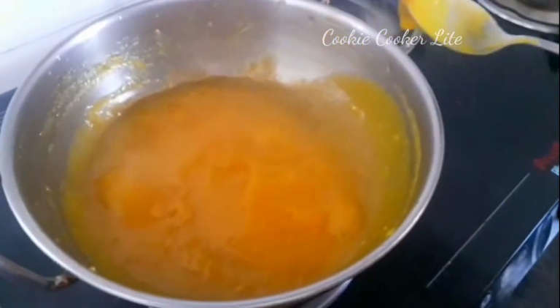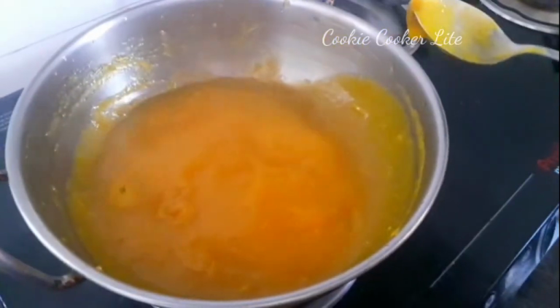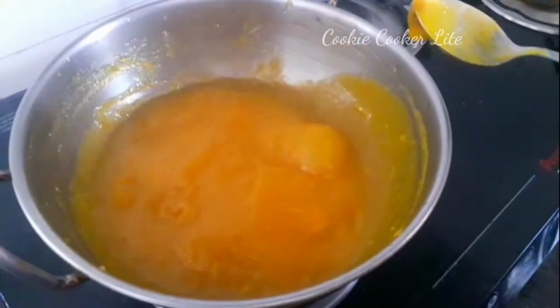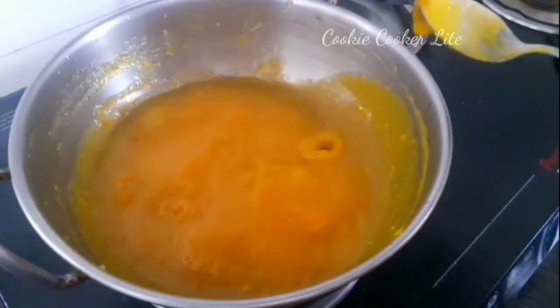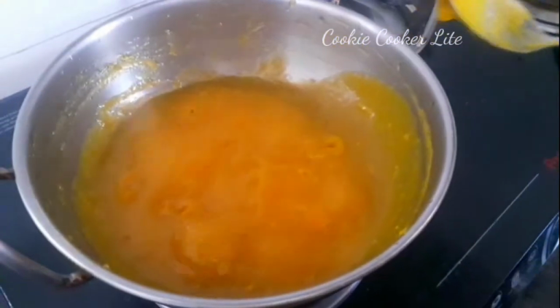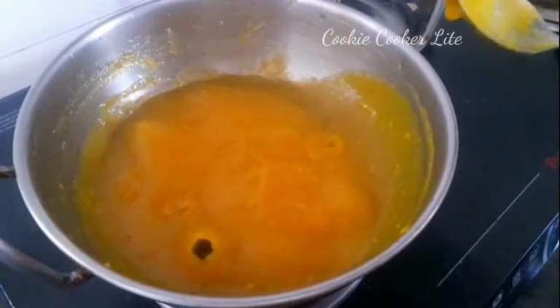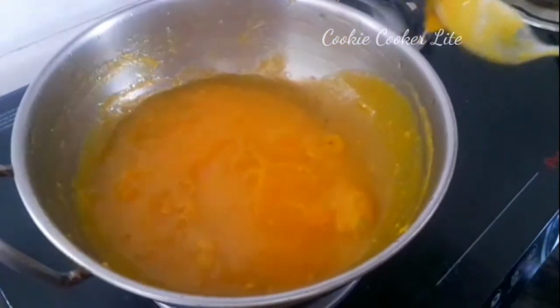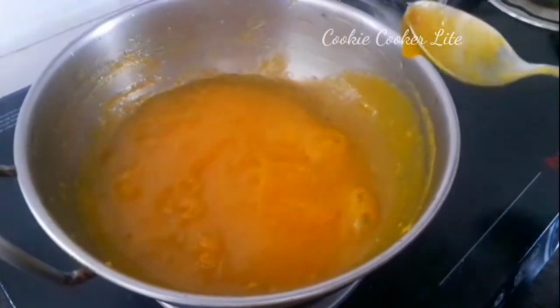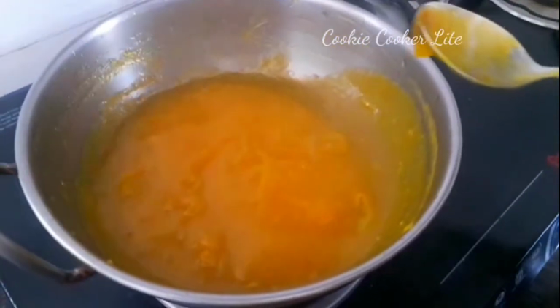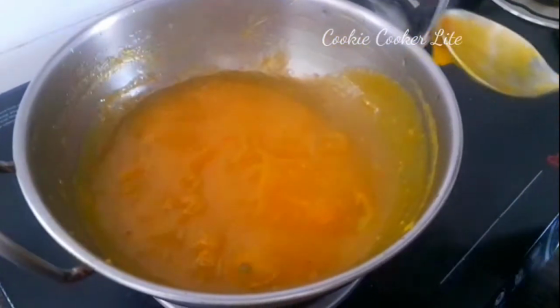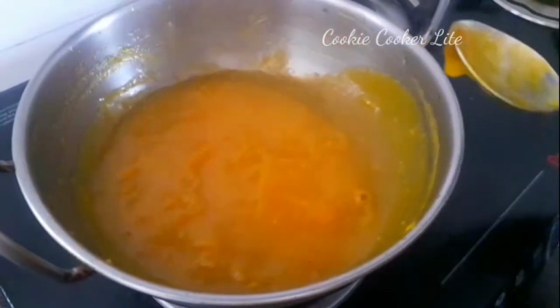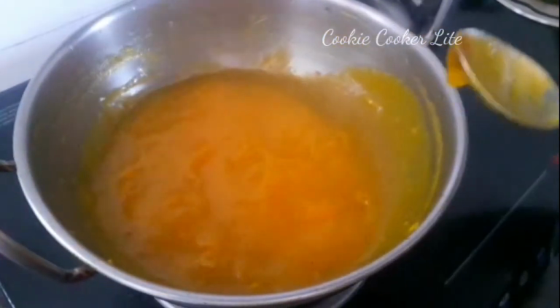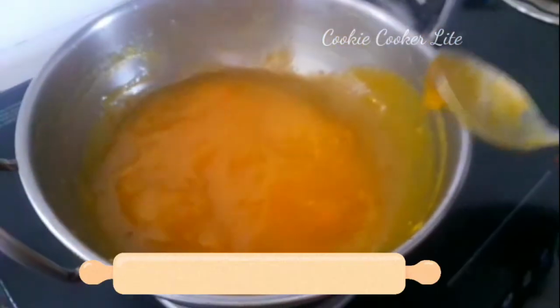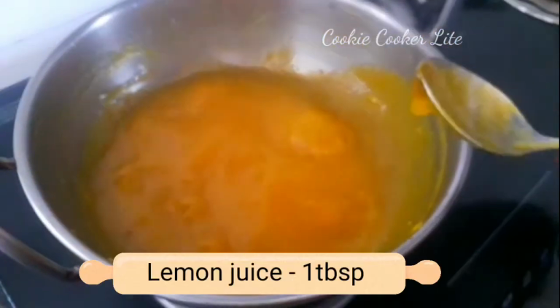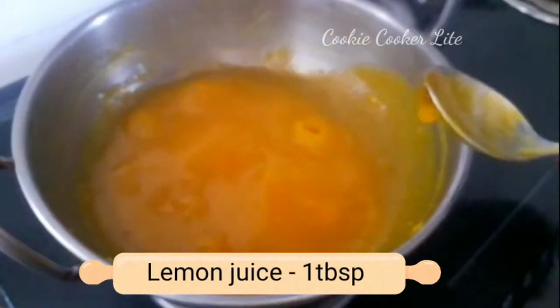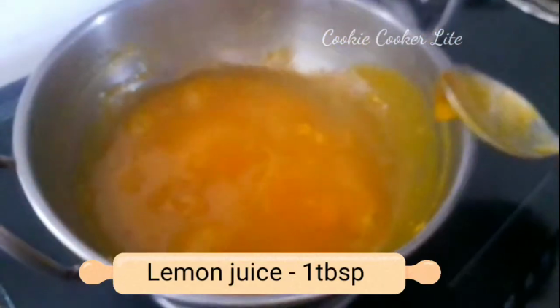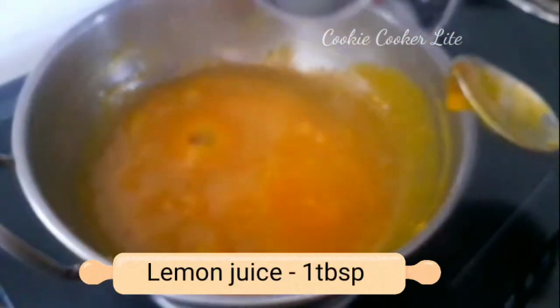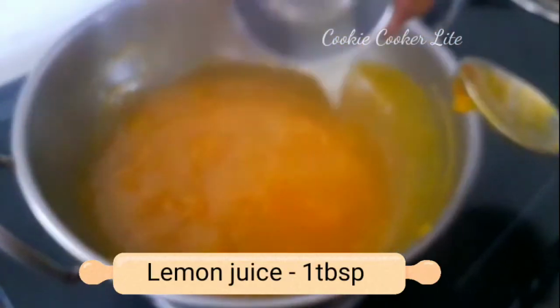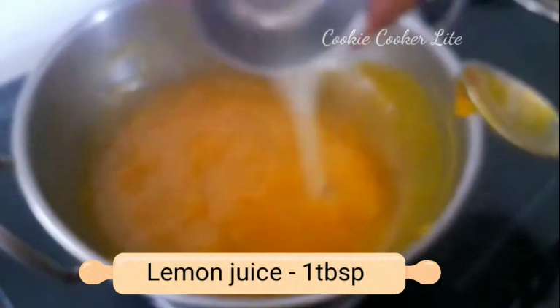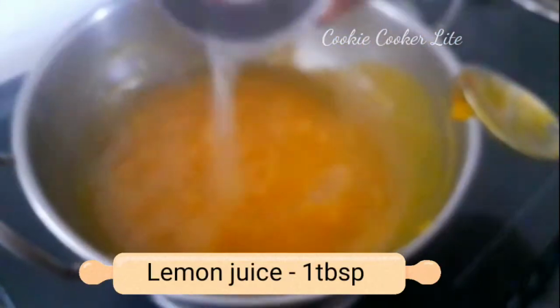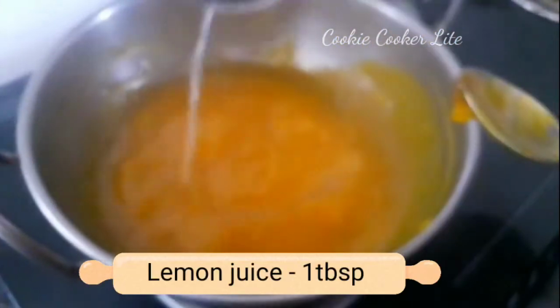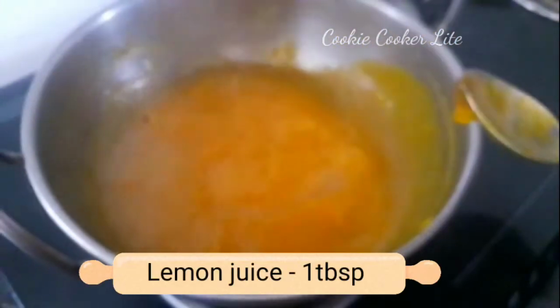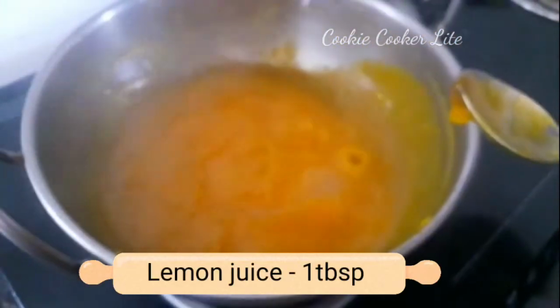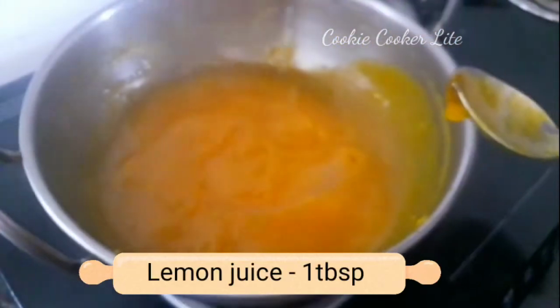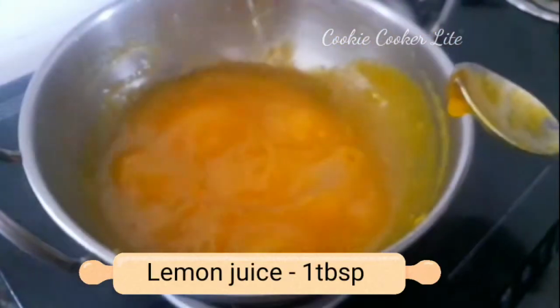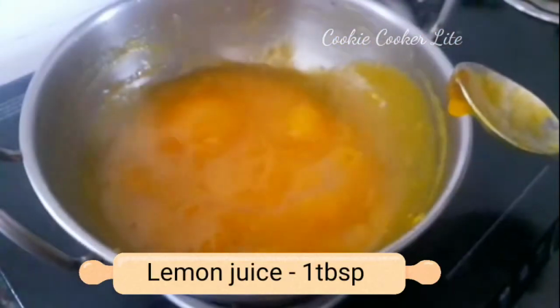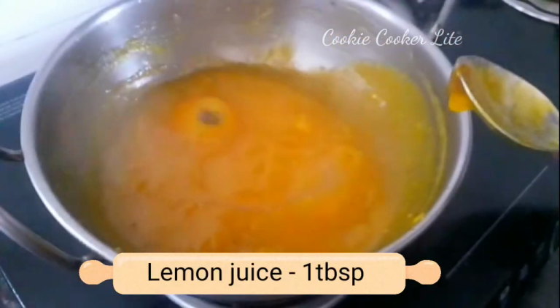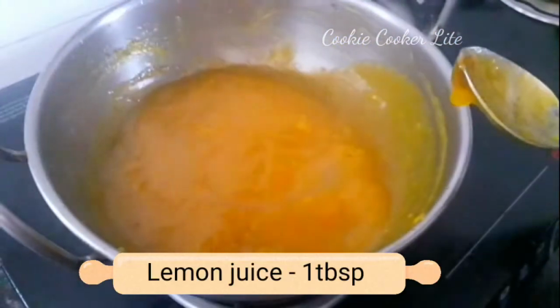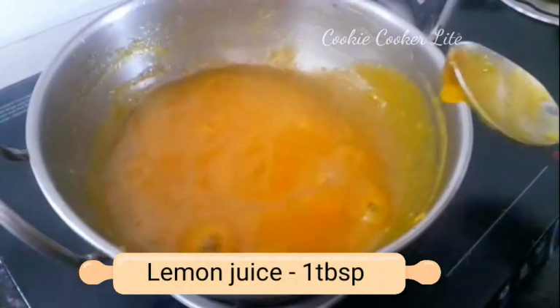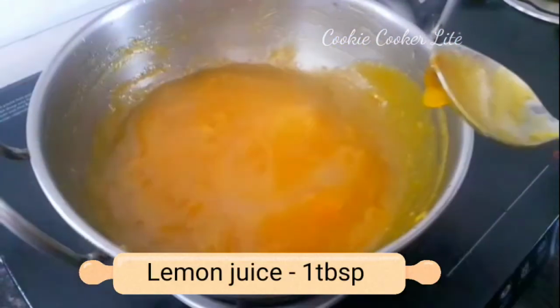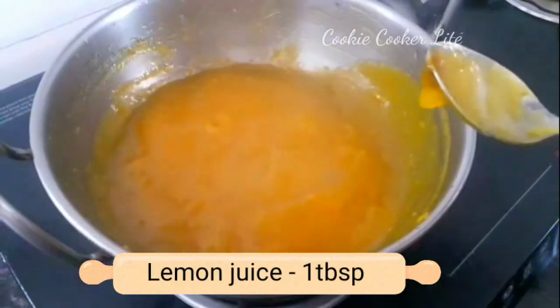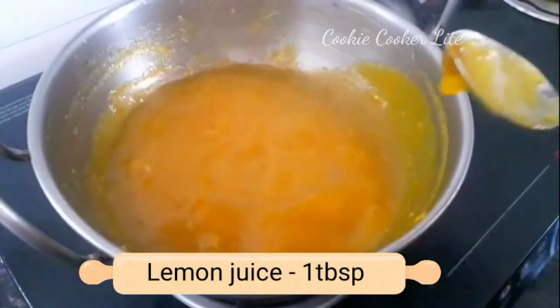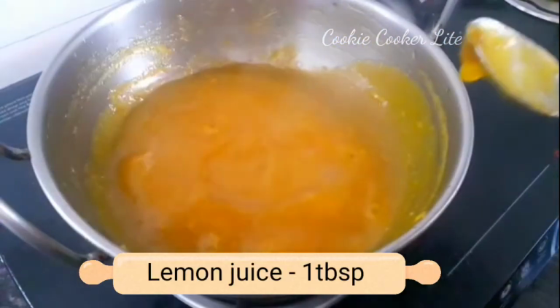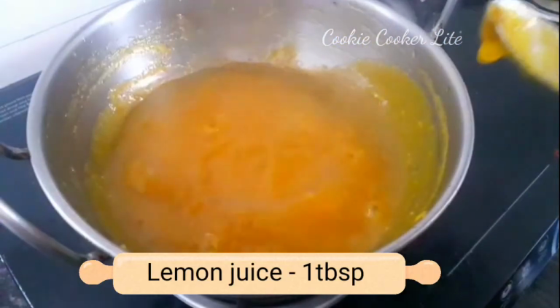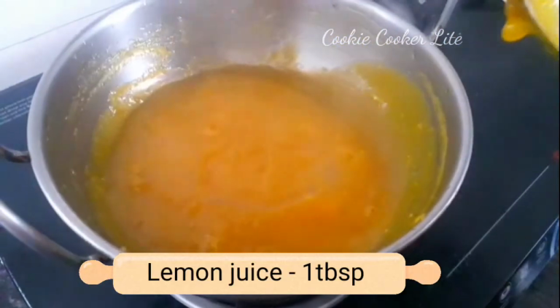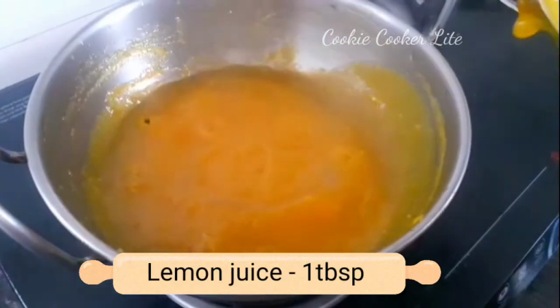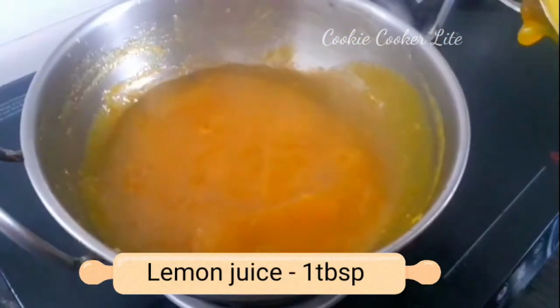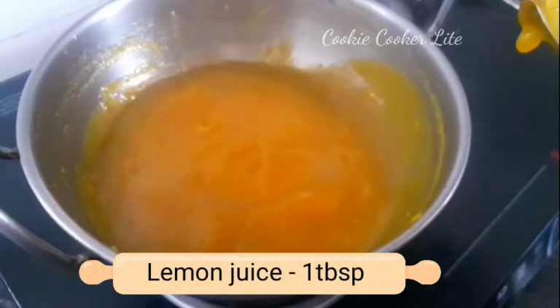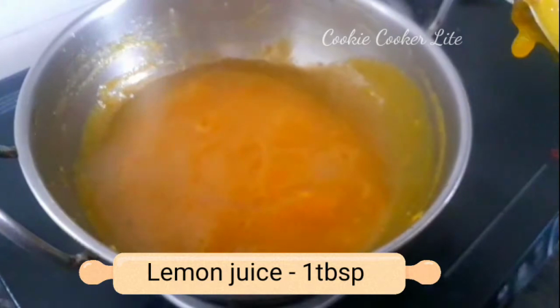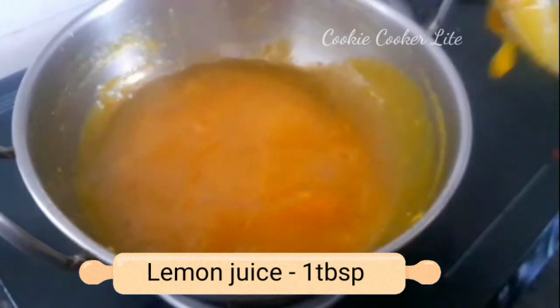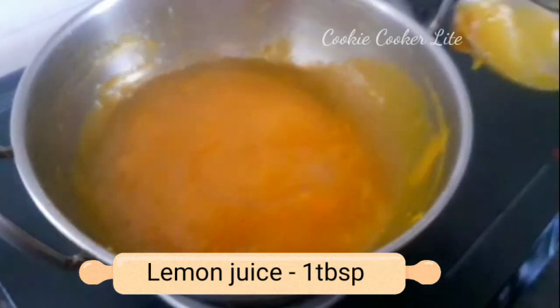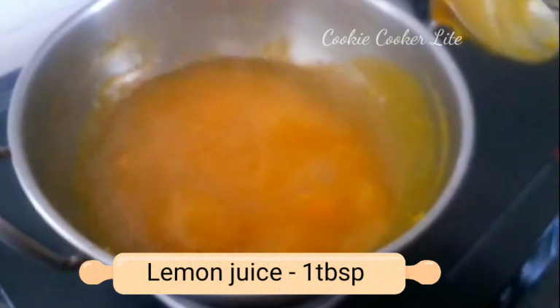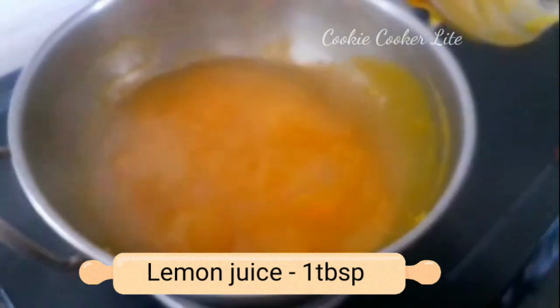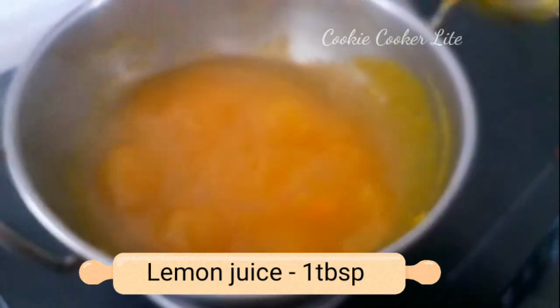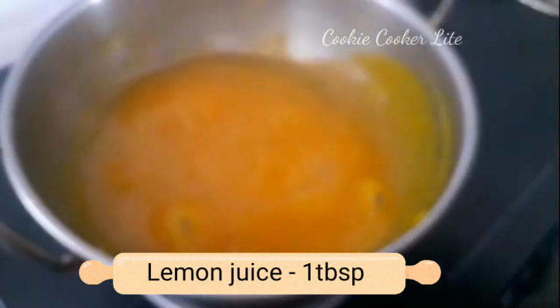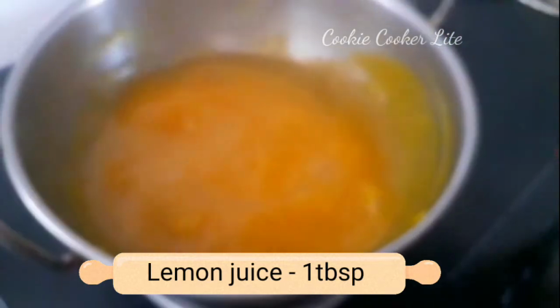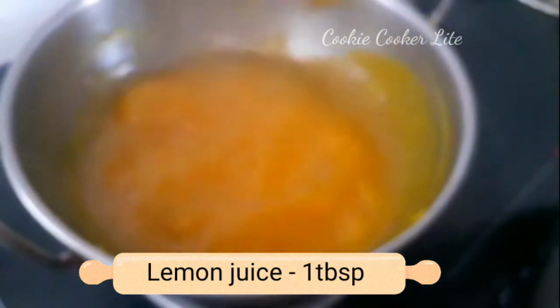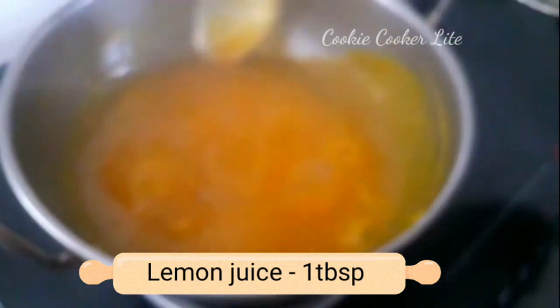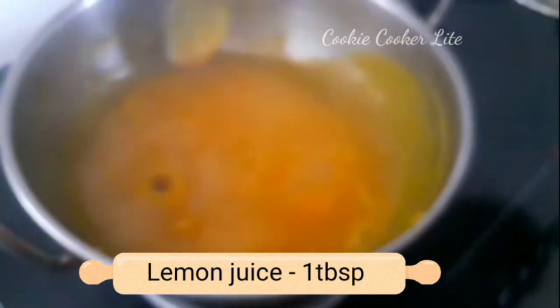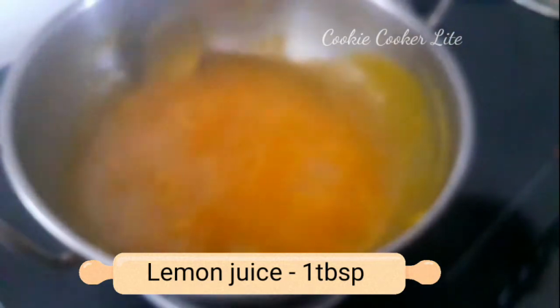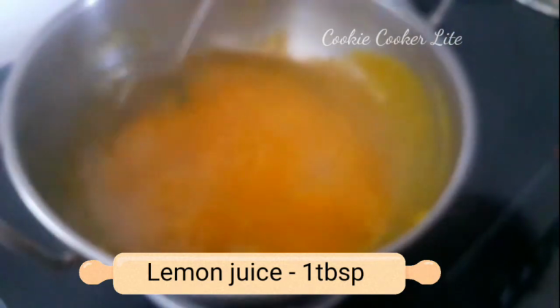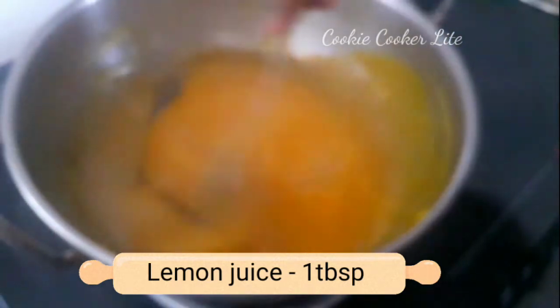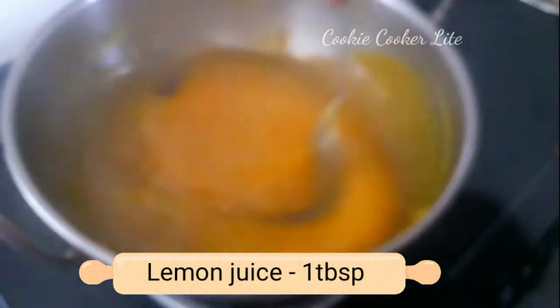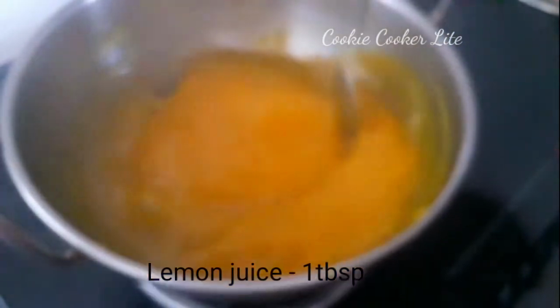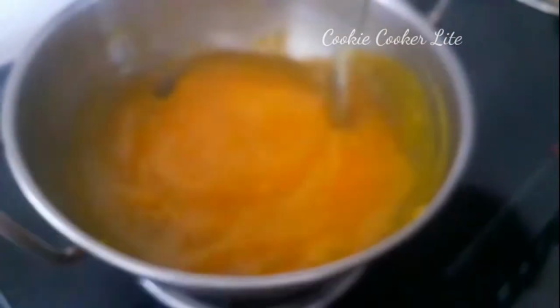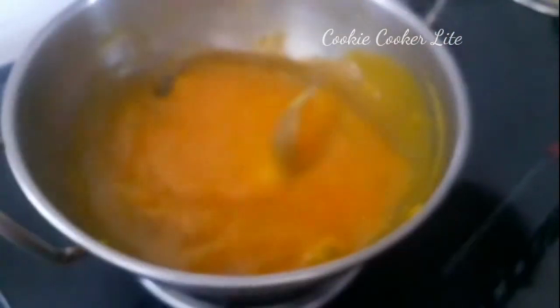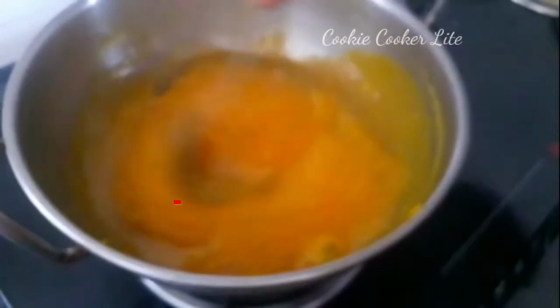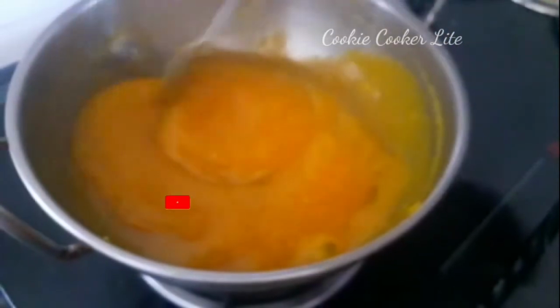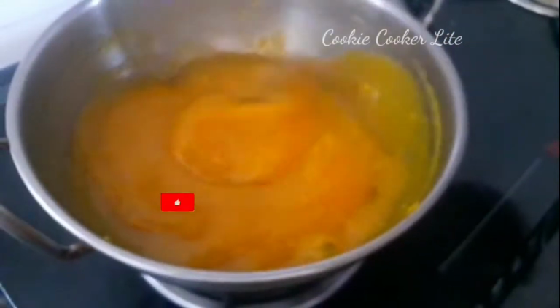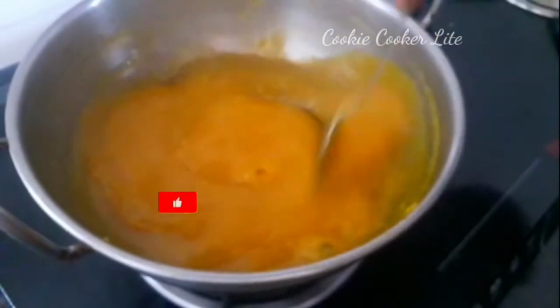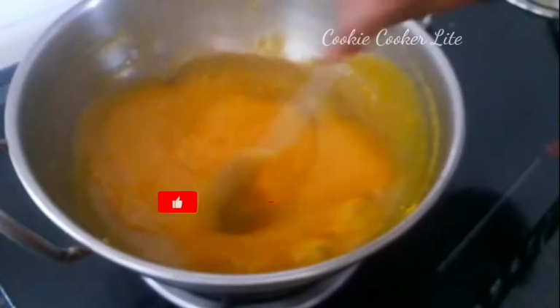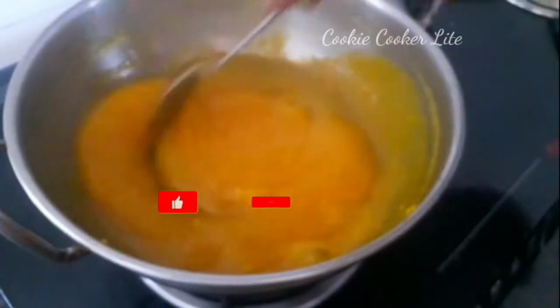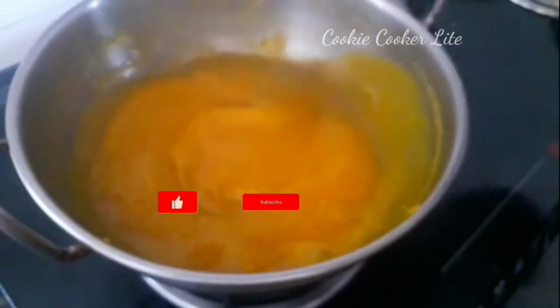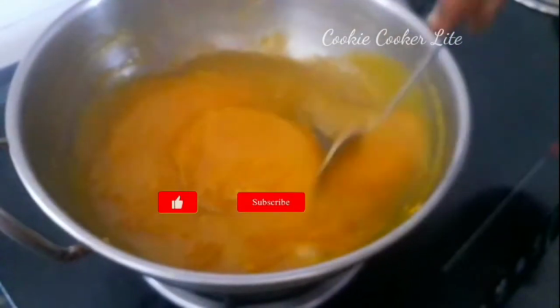Now let's add a tablespoon of lemon juice. Let's mix it with the lemon juice.